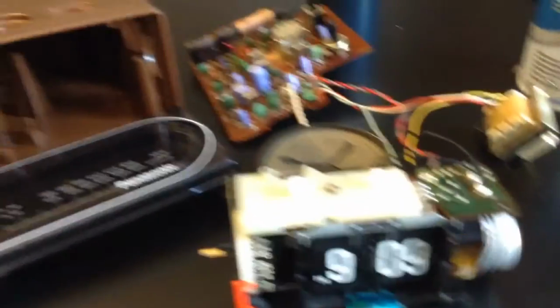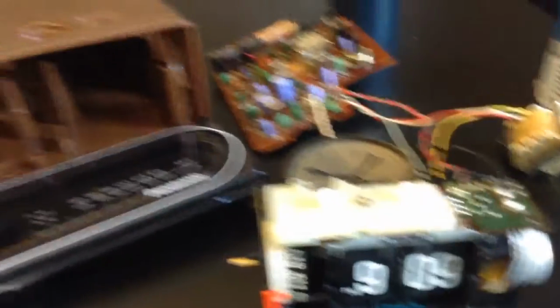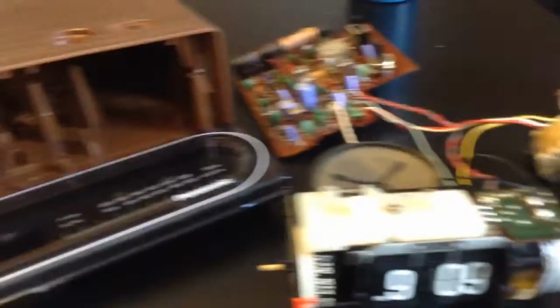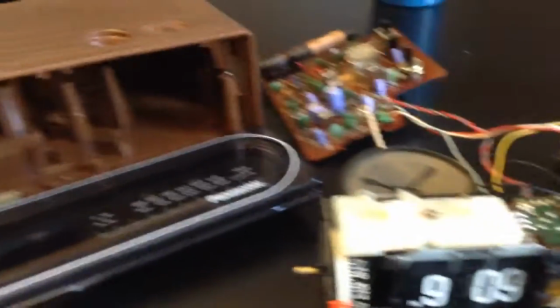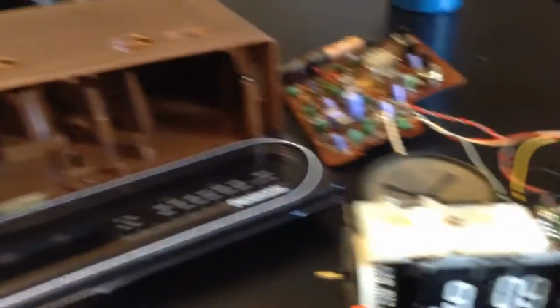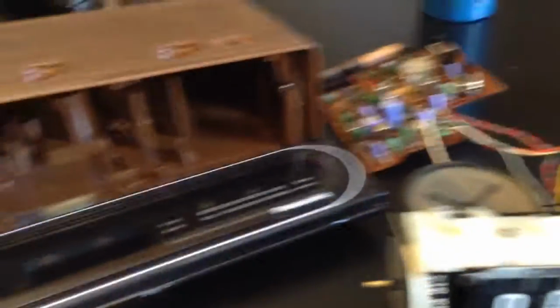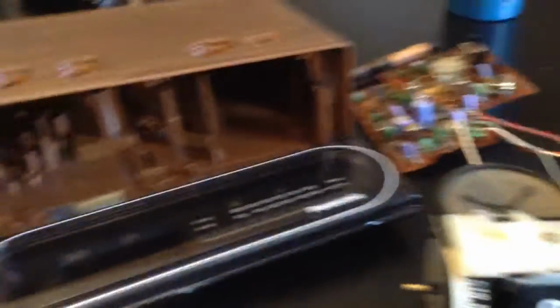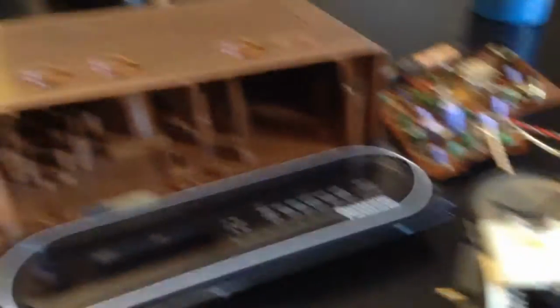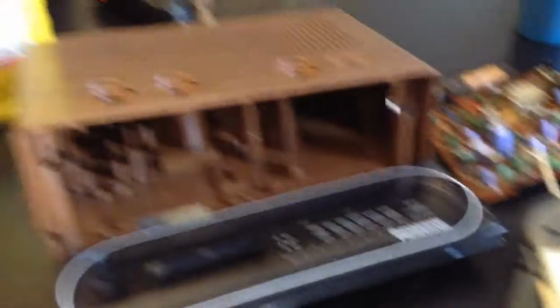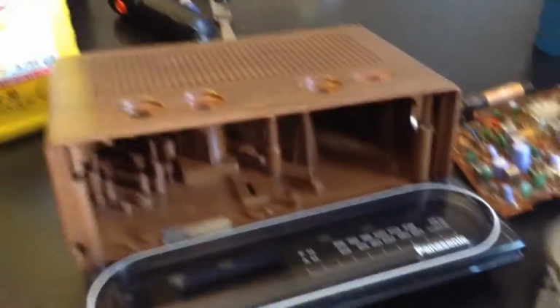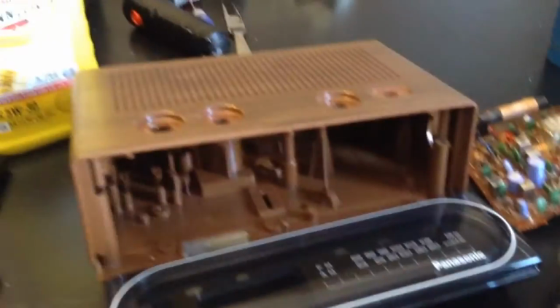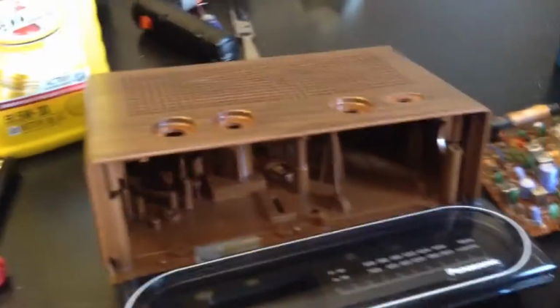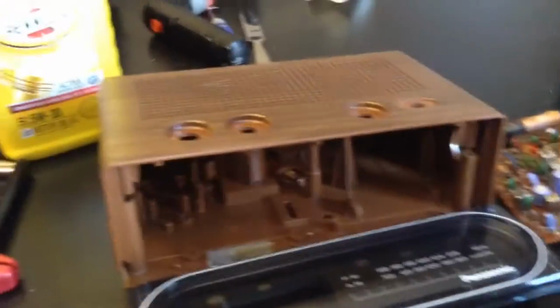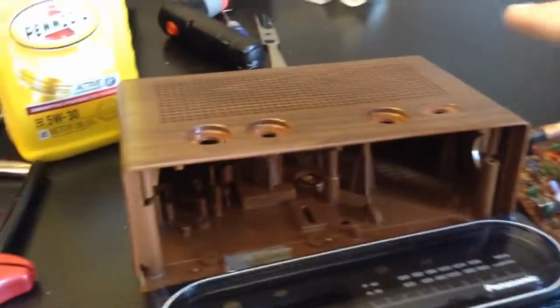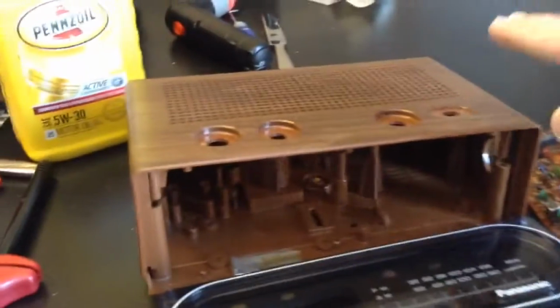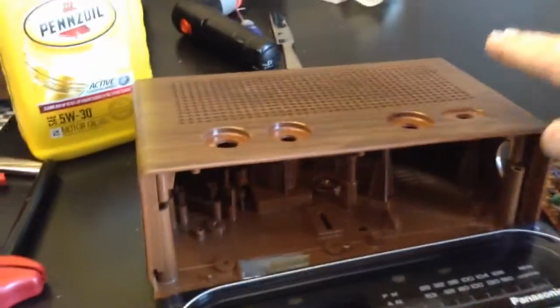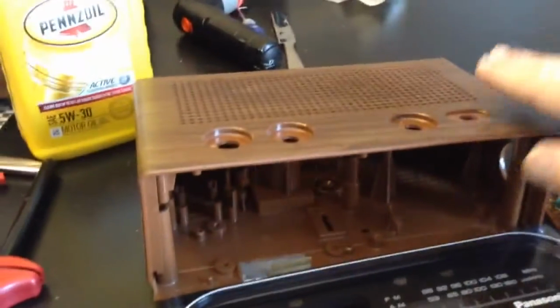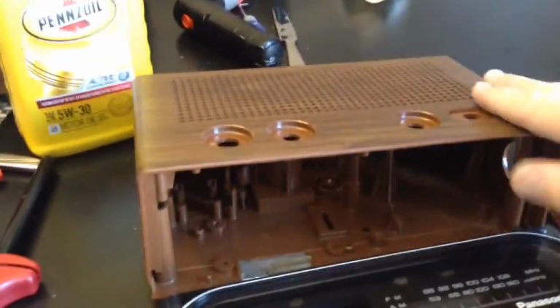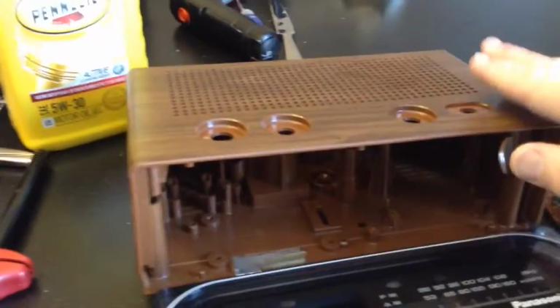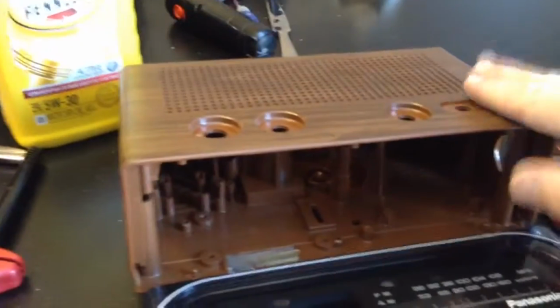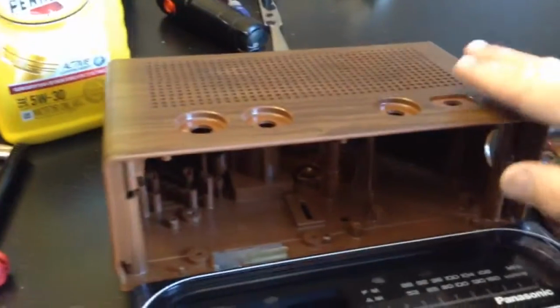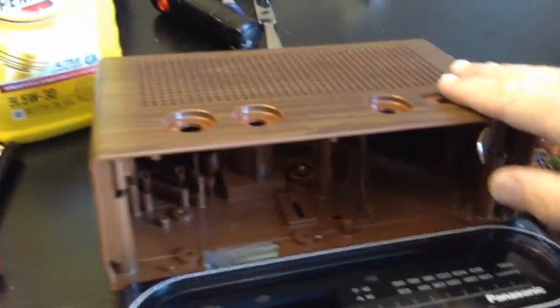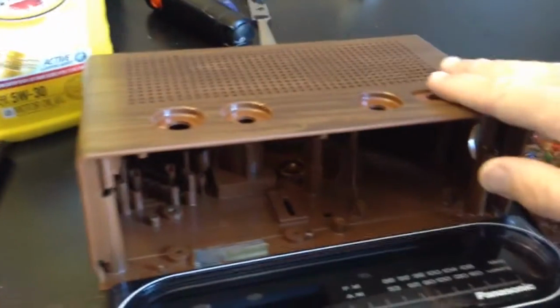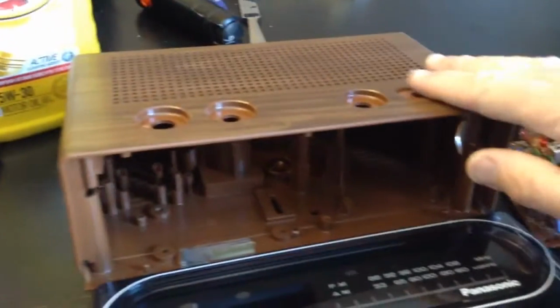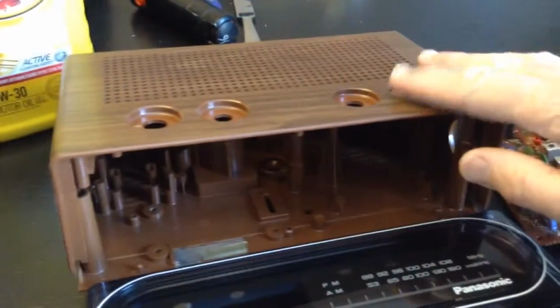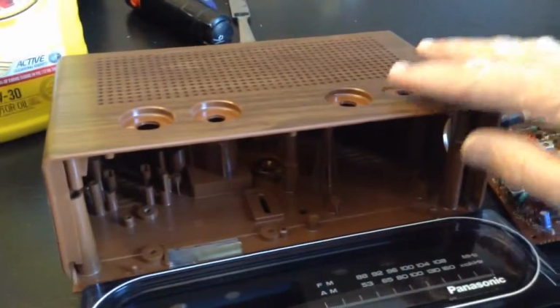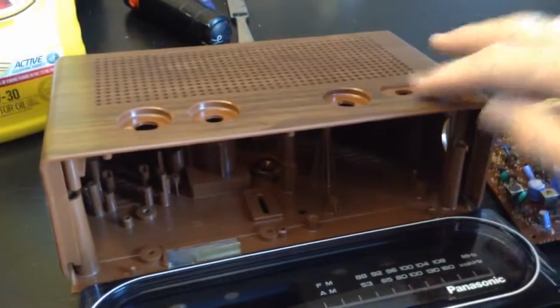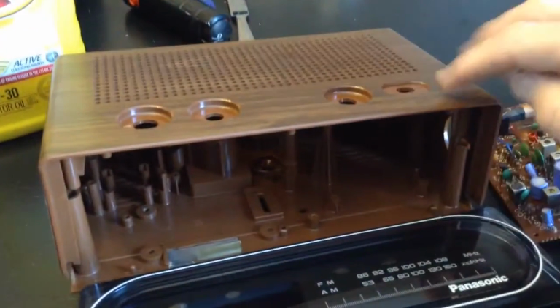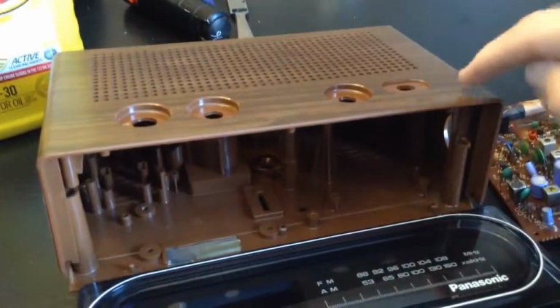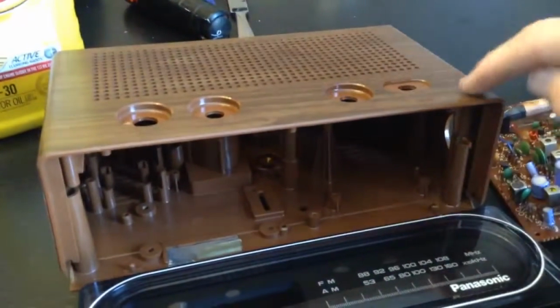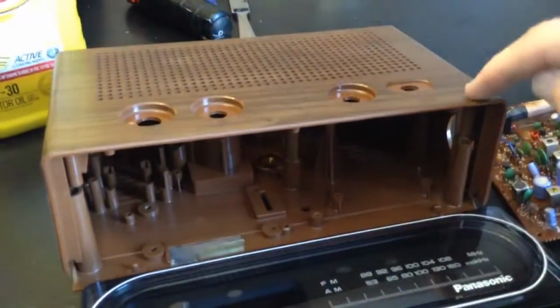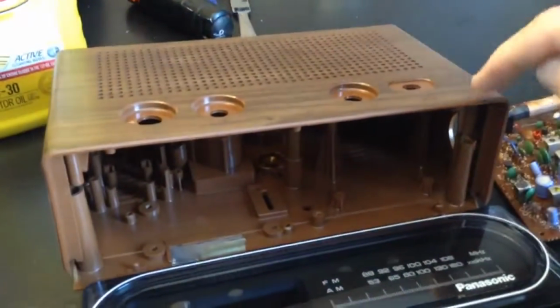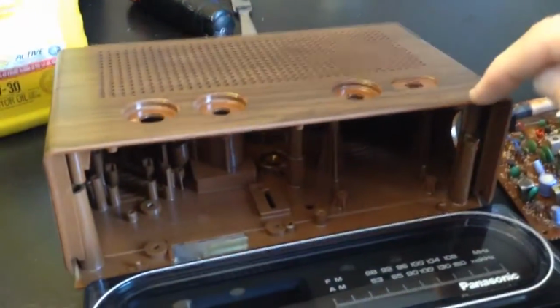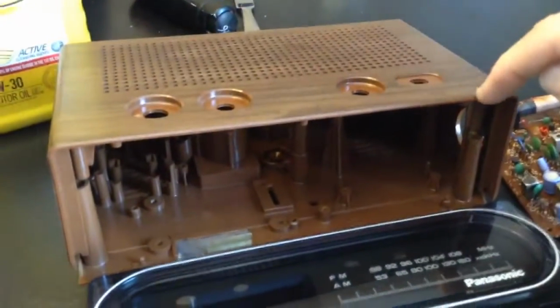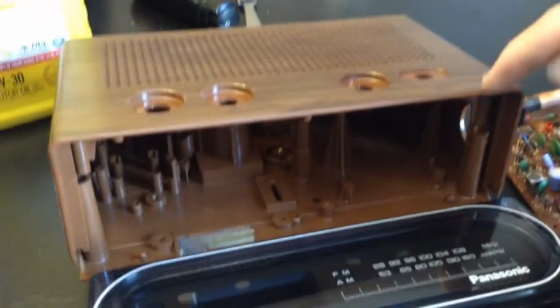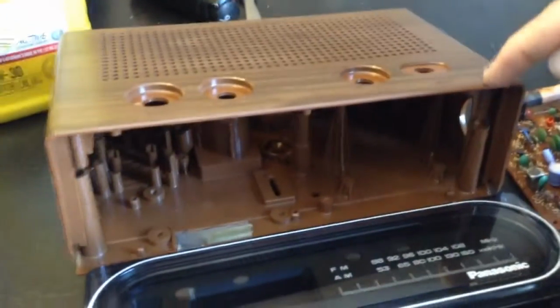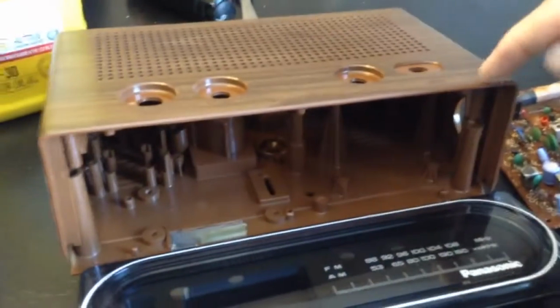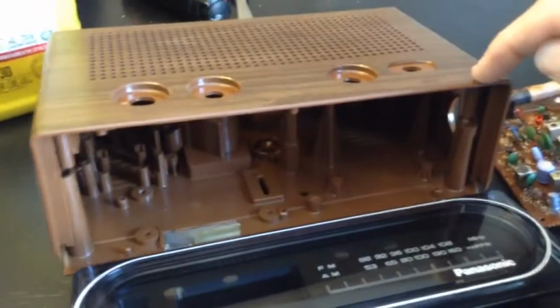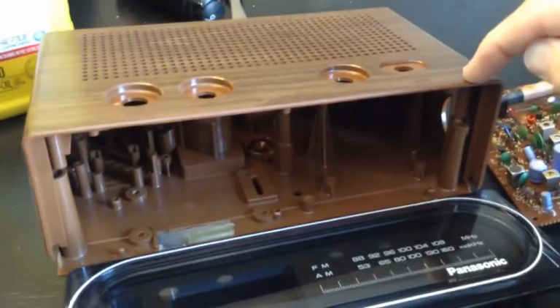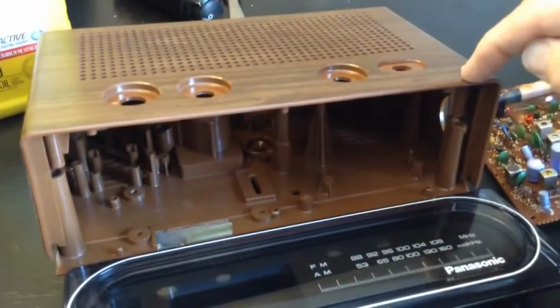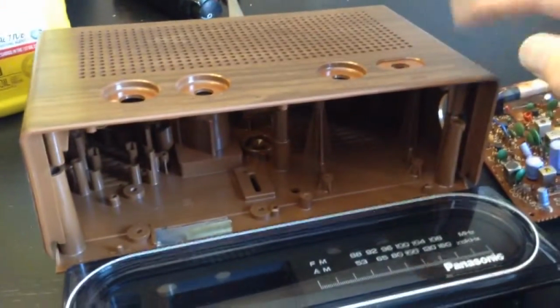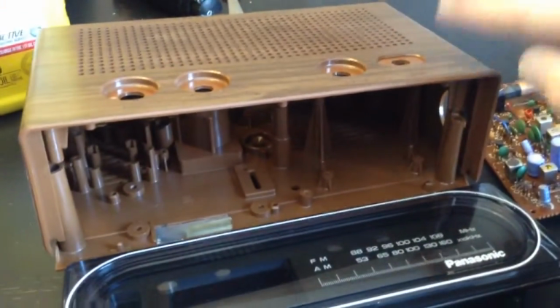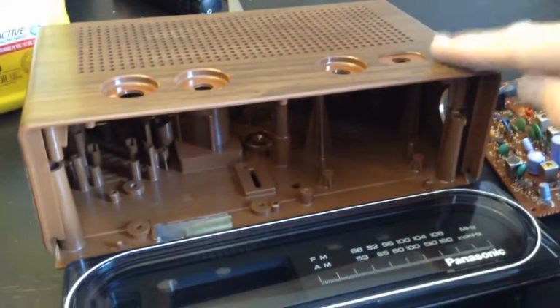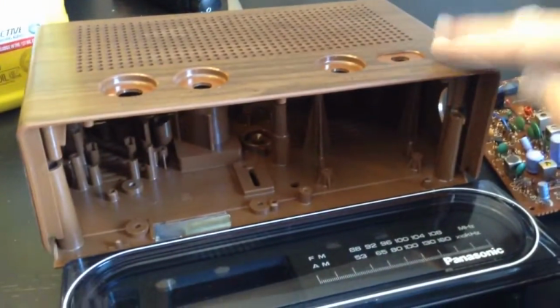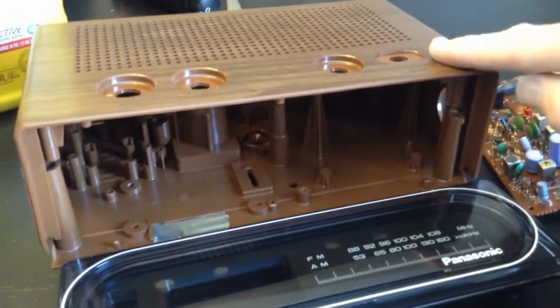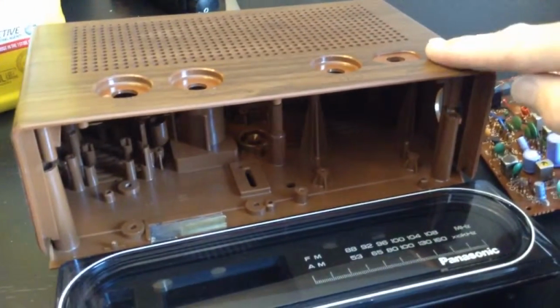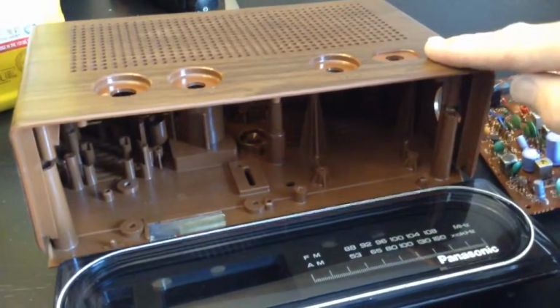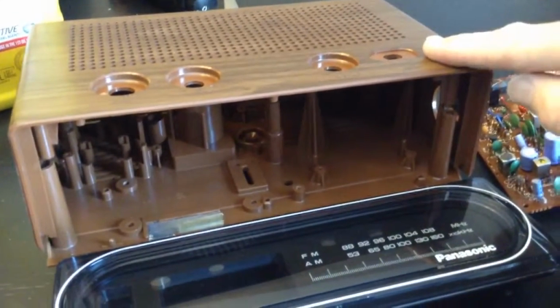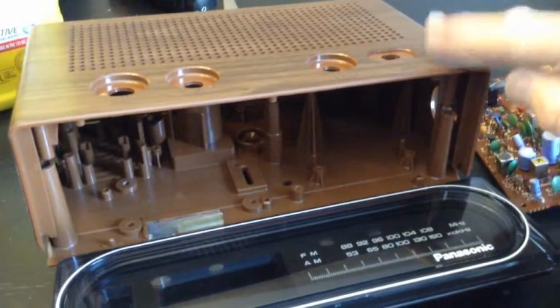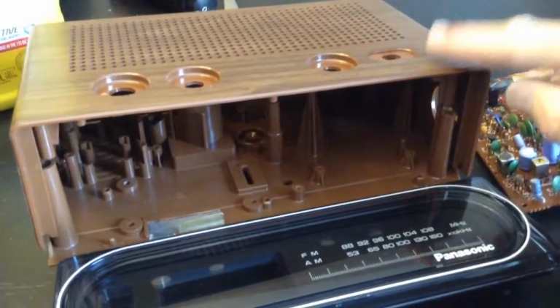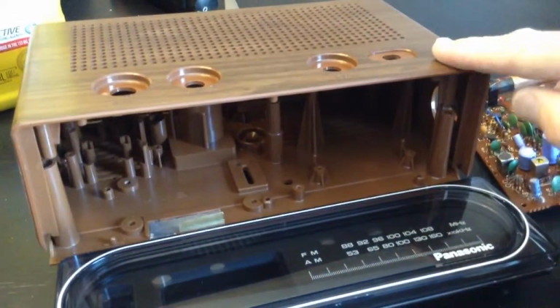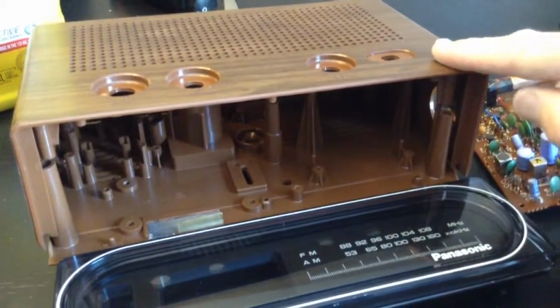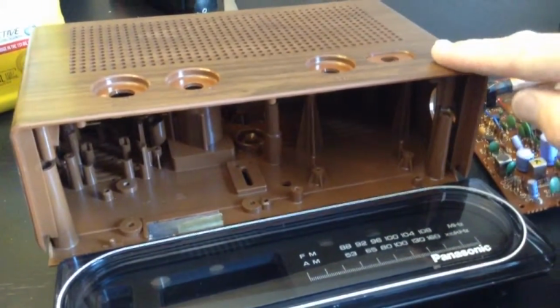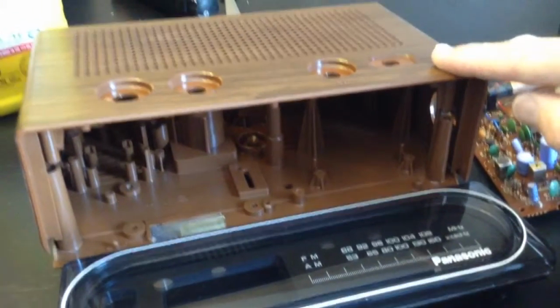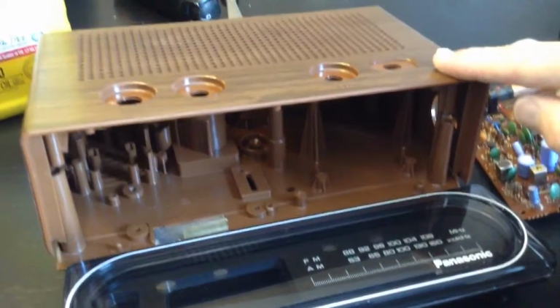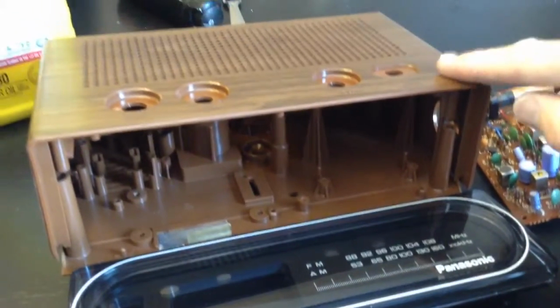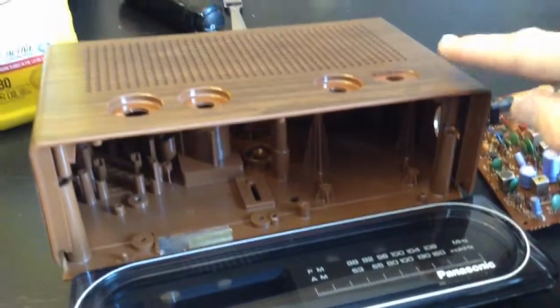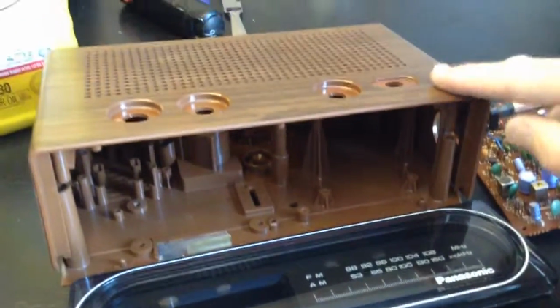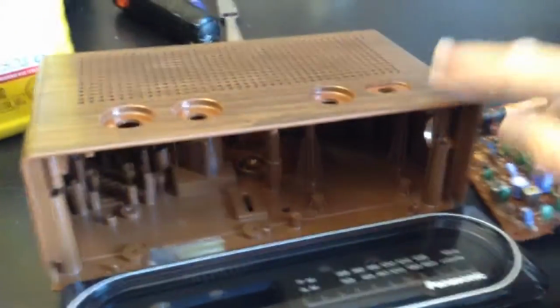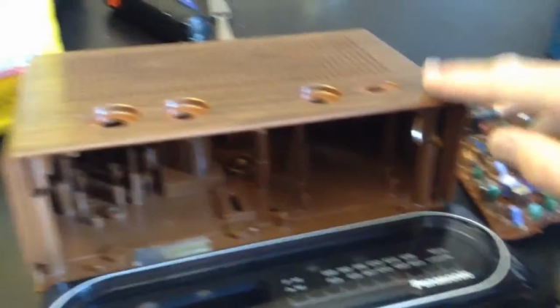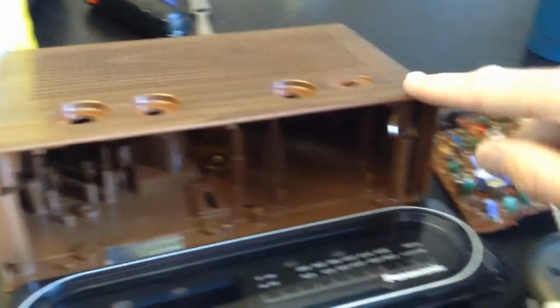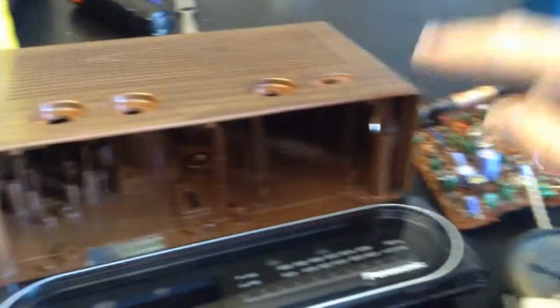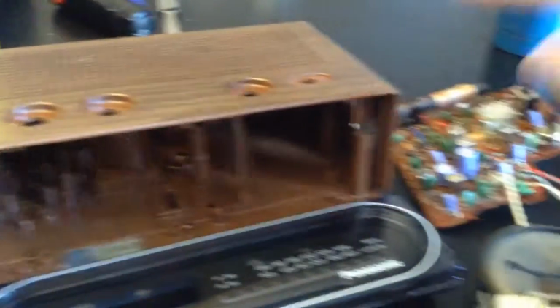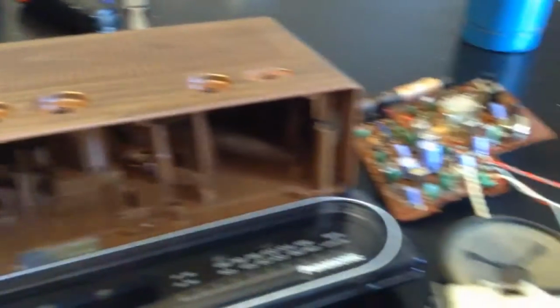I've told you guys before, these tend to crack when you take them apart. This one held together really good. You've got to be careful.